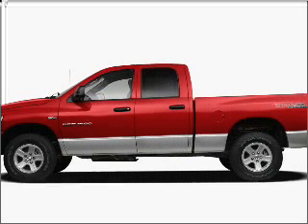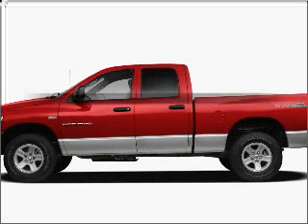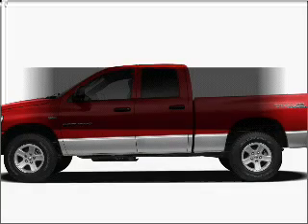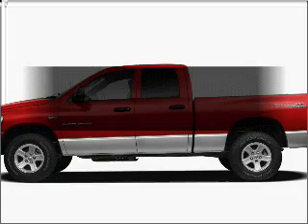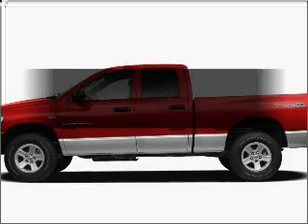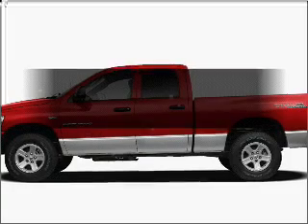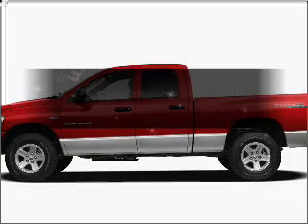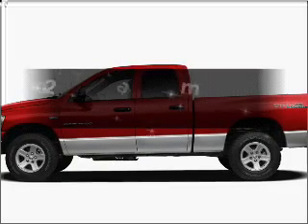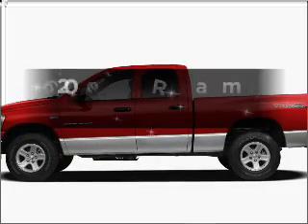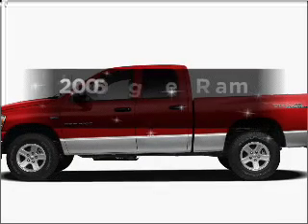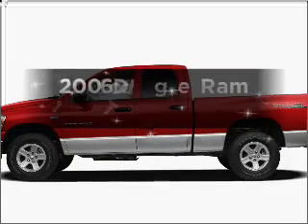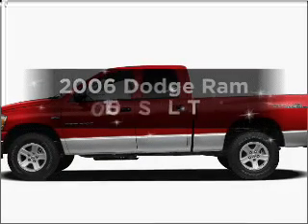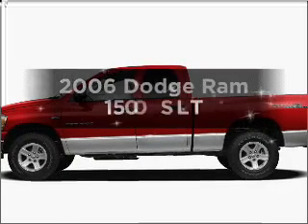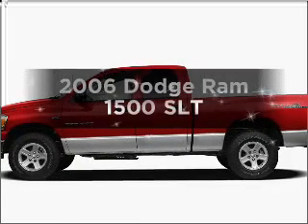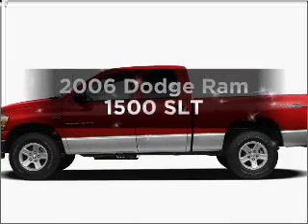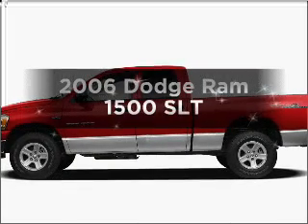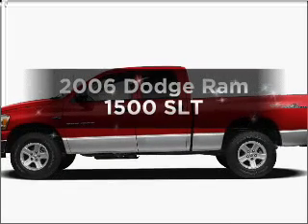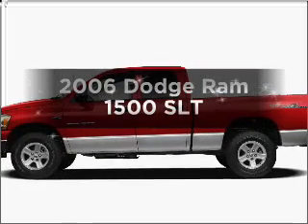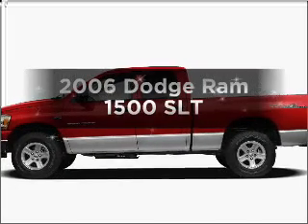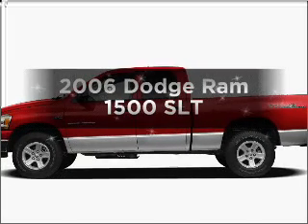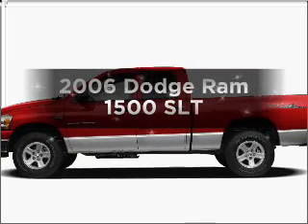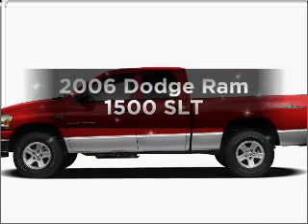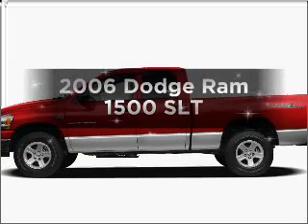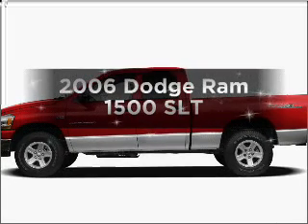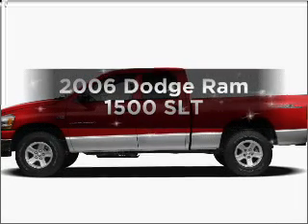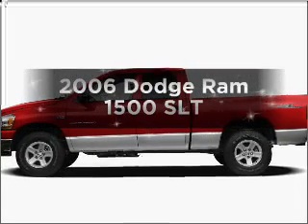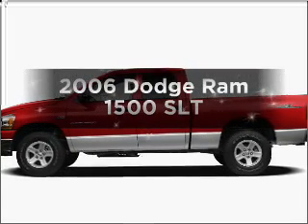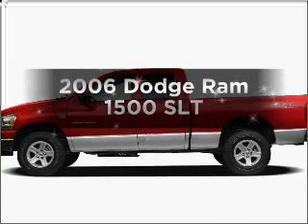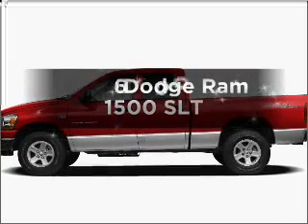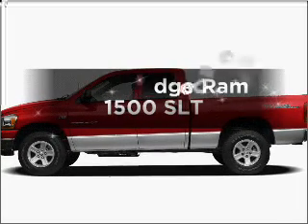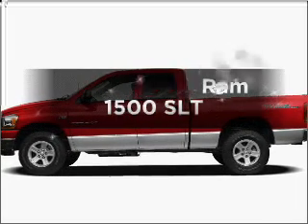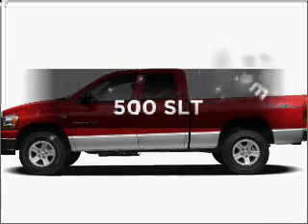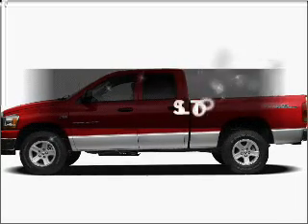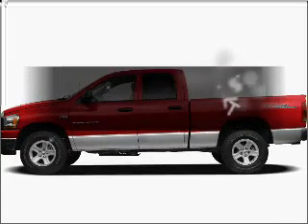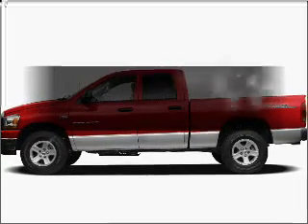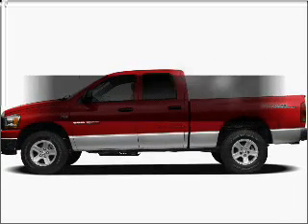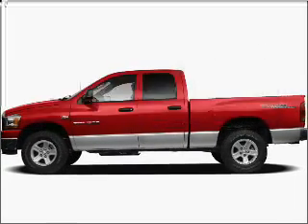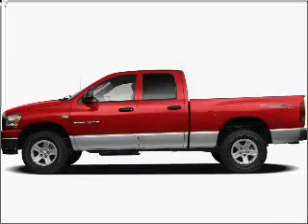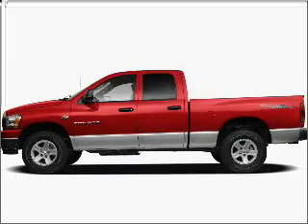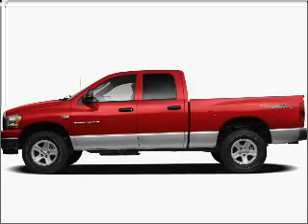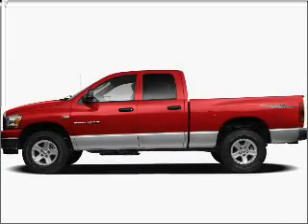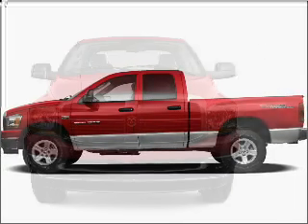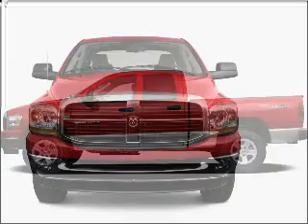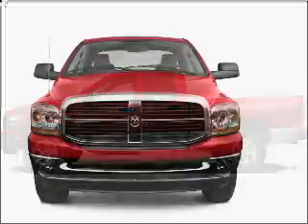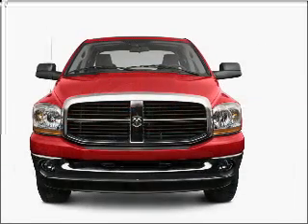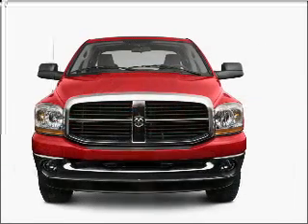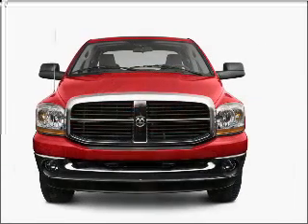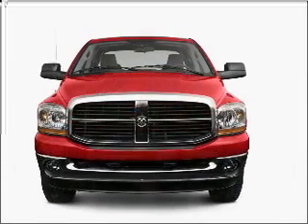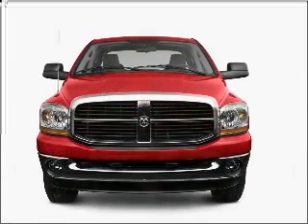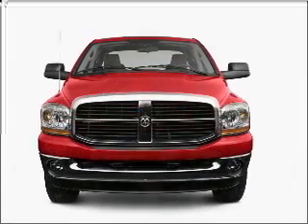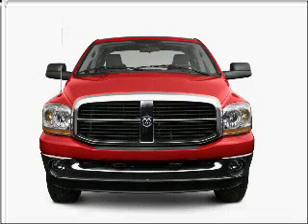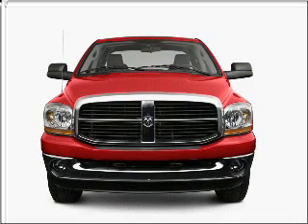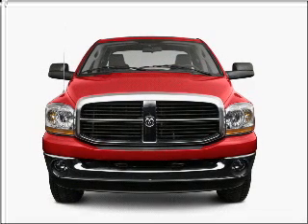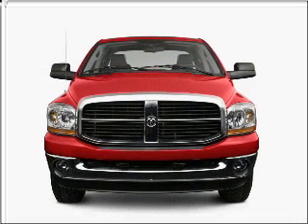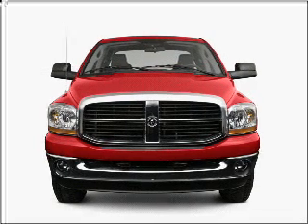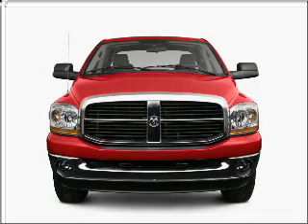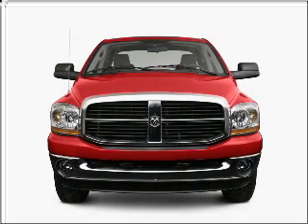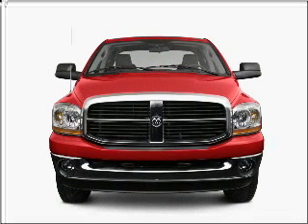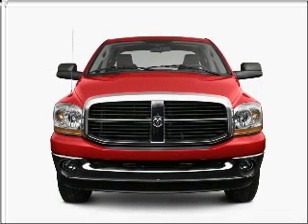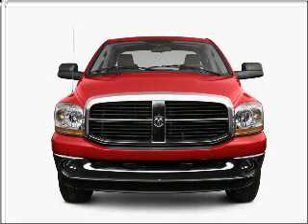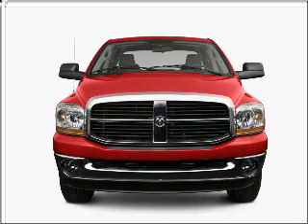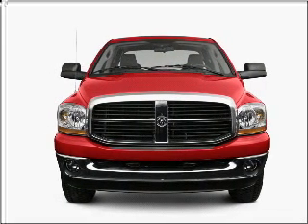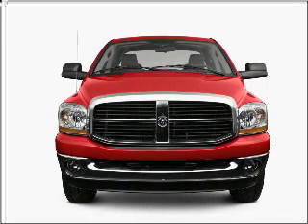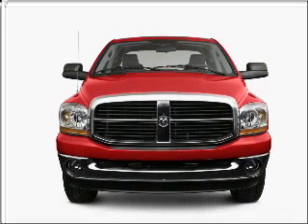This is the set of wheels you've been looking for, with a powerful 8-cylinder engine that responds smoothly to its automatic transmission.